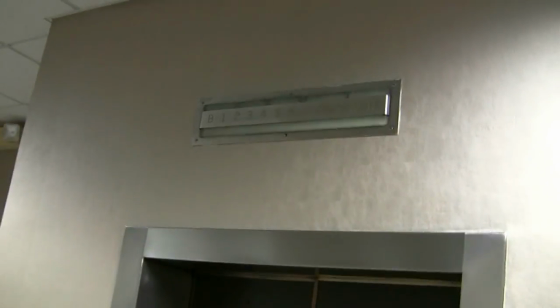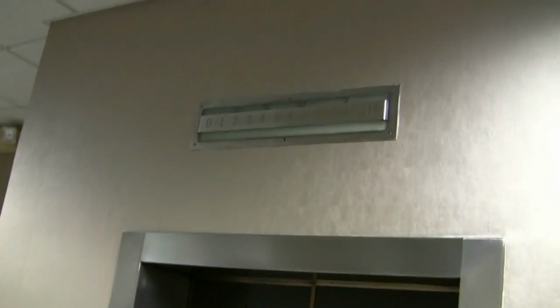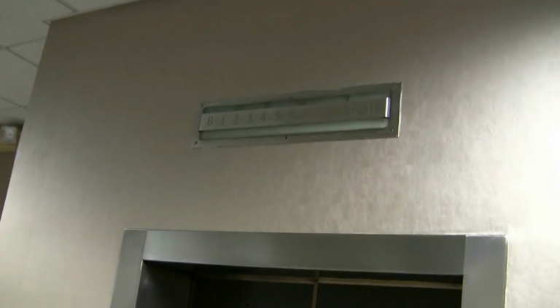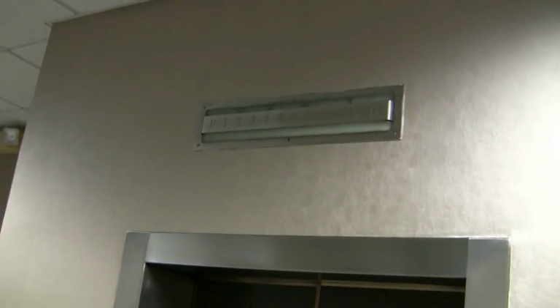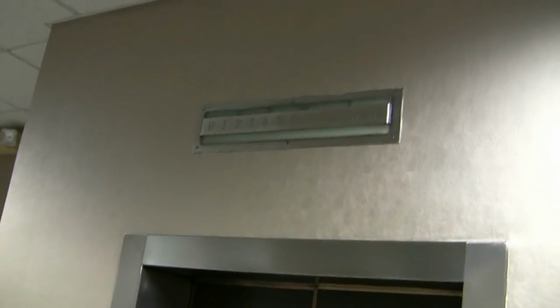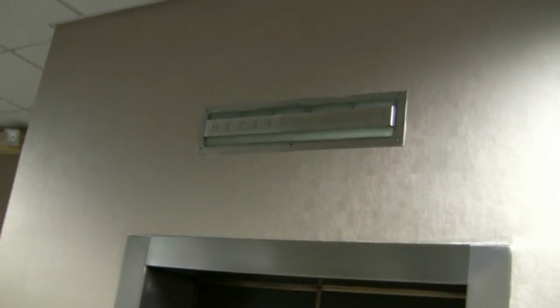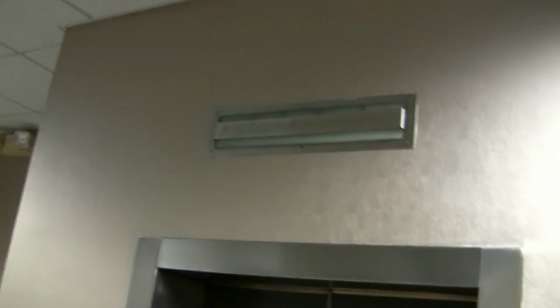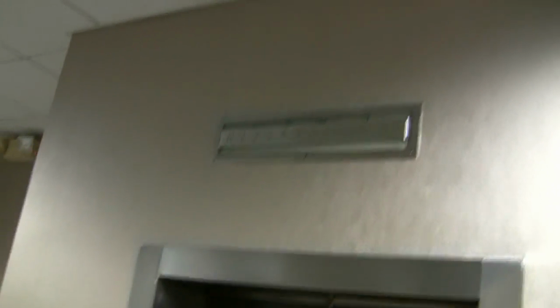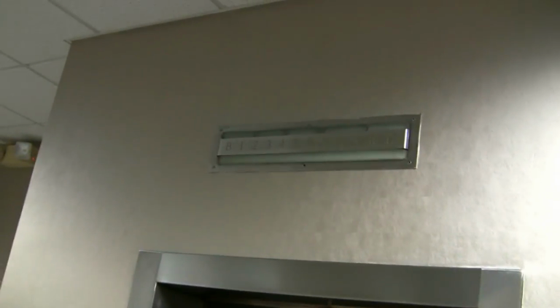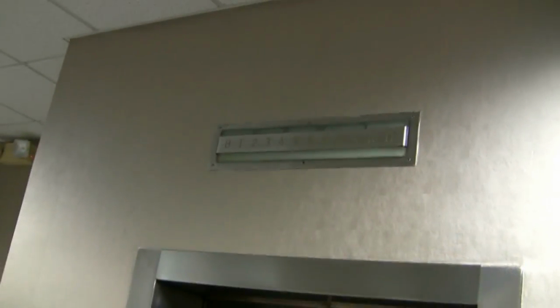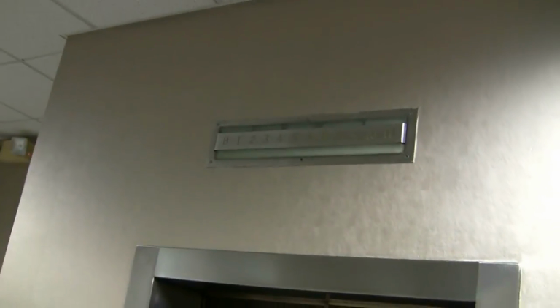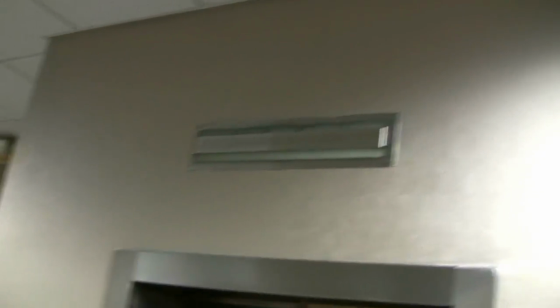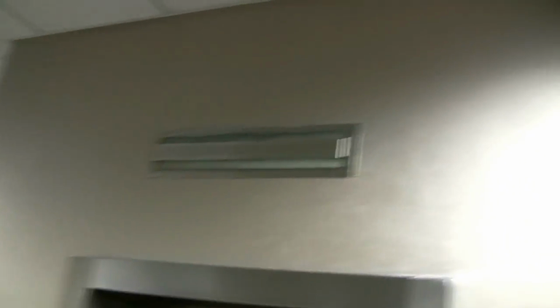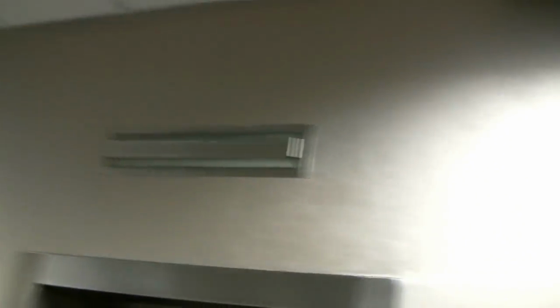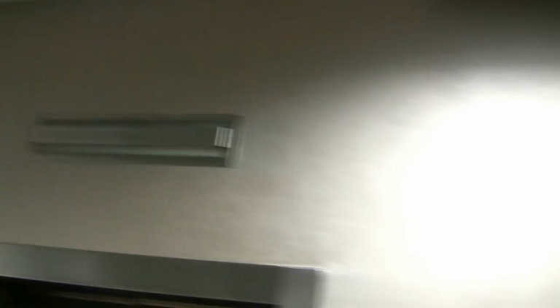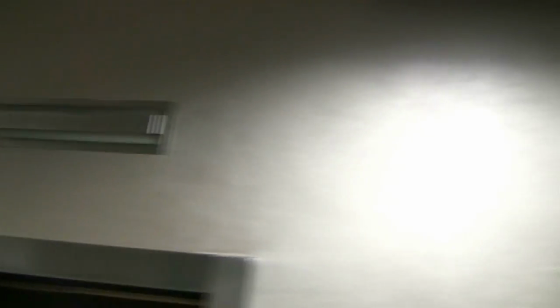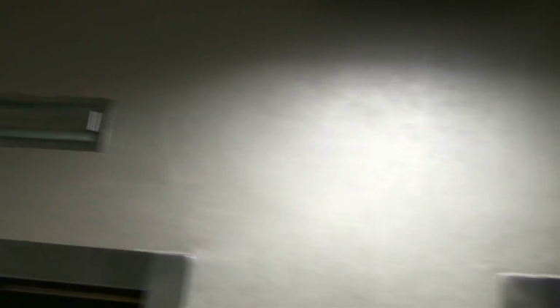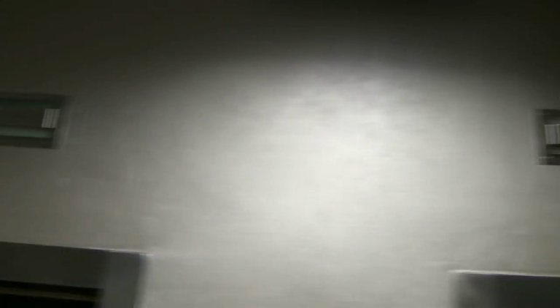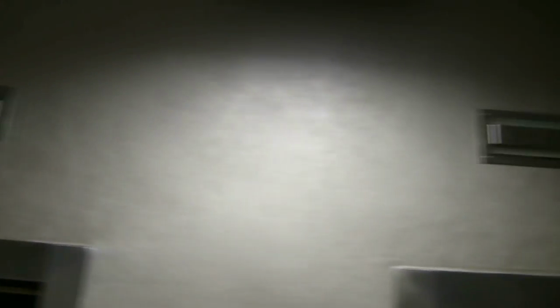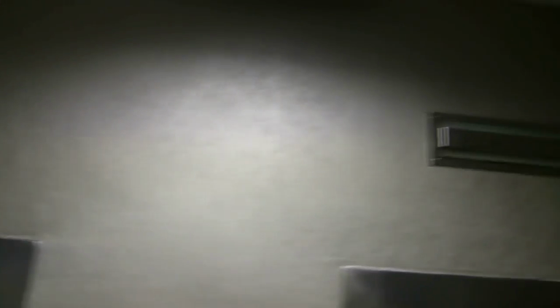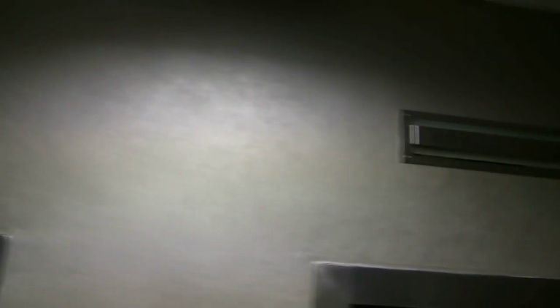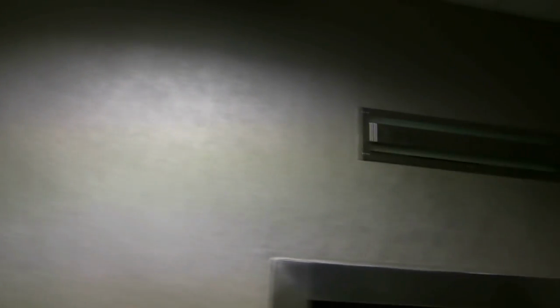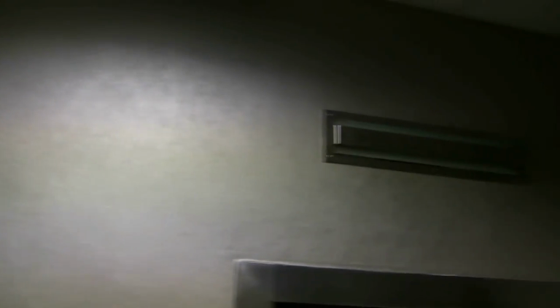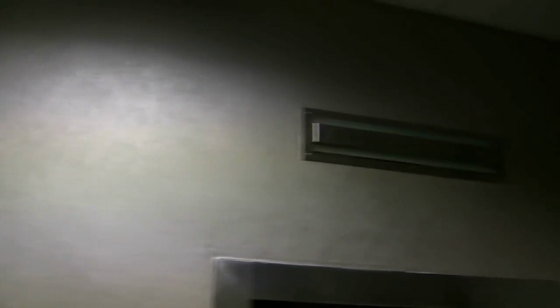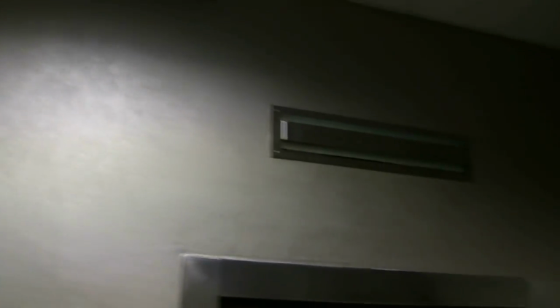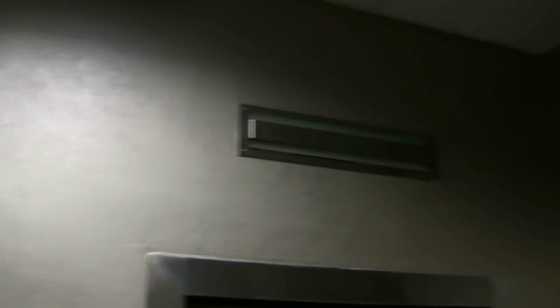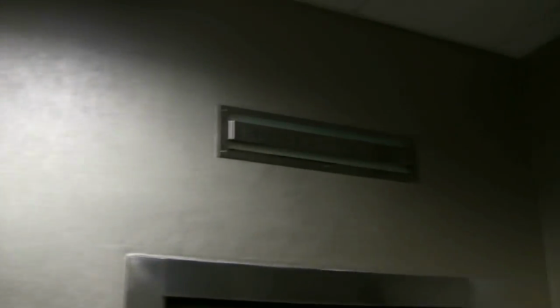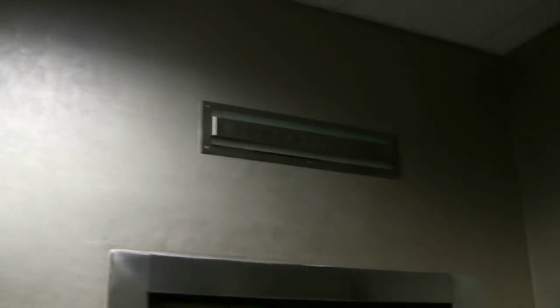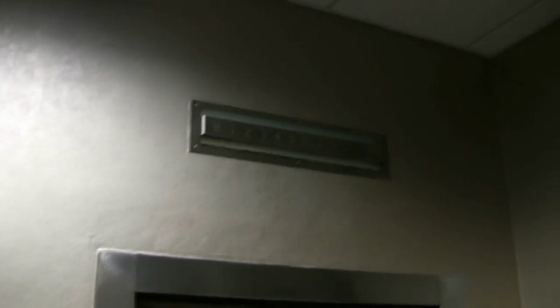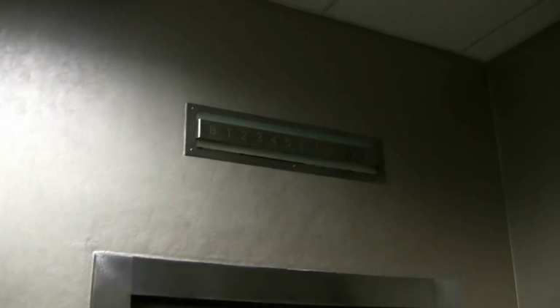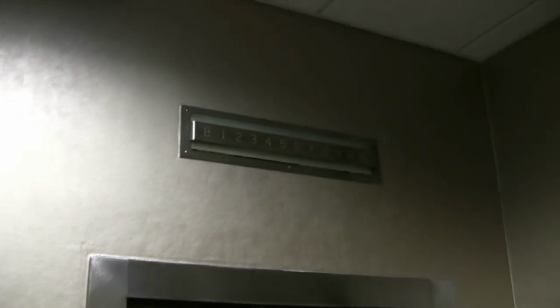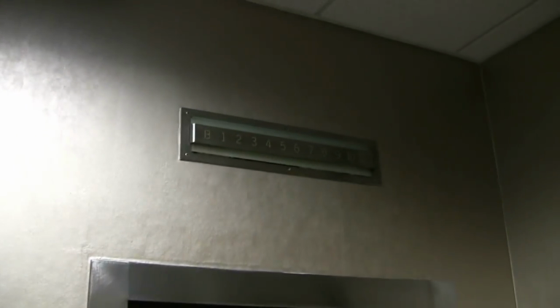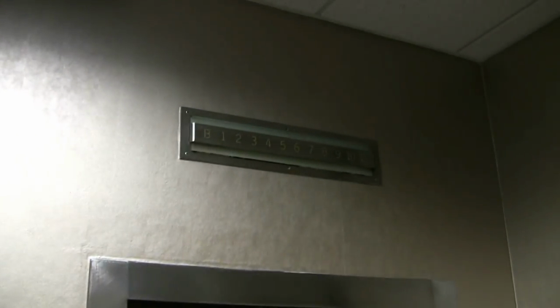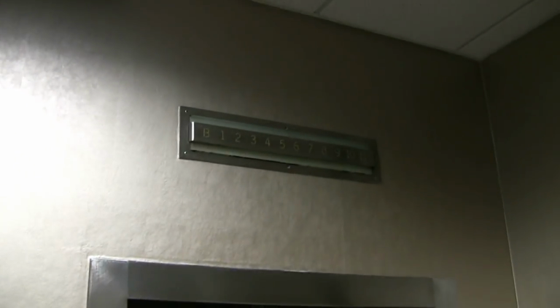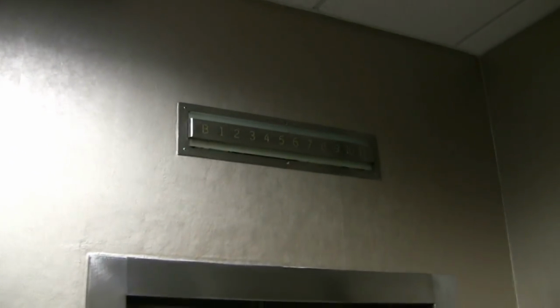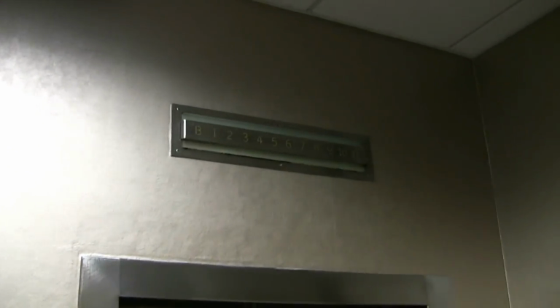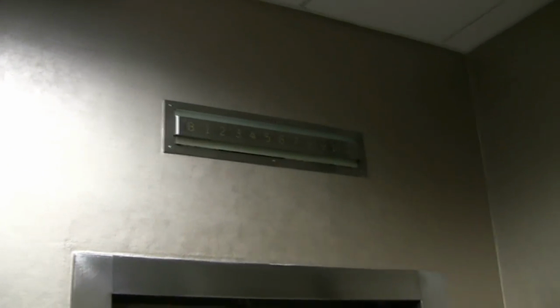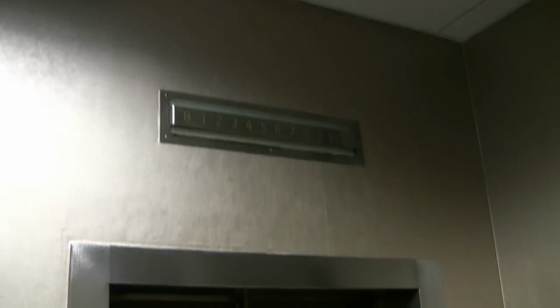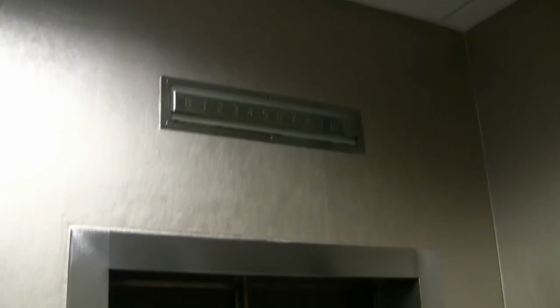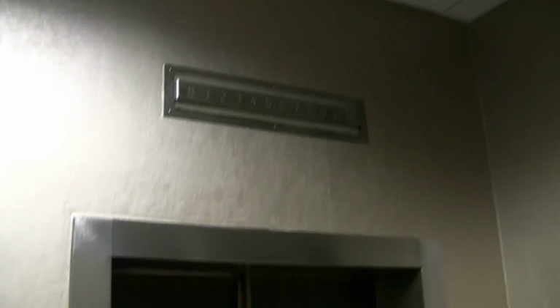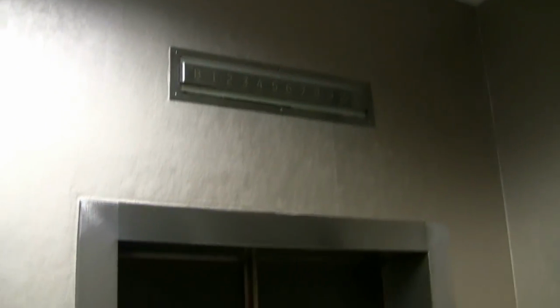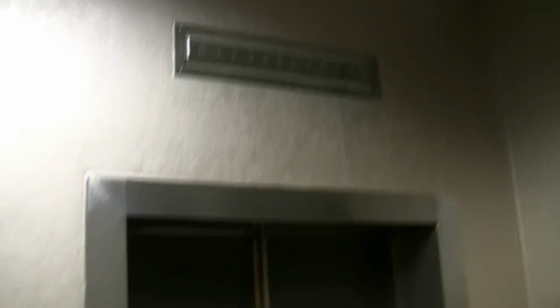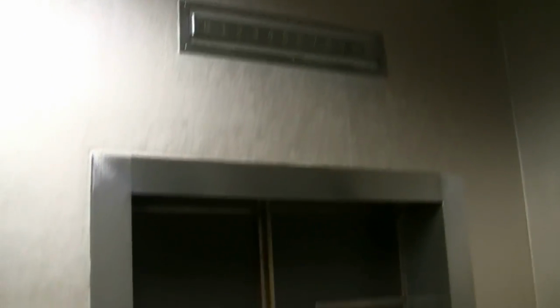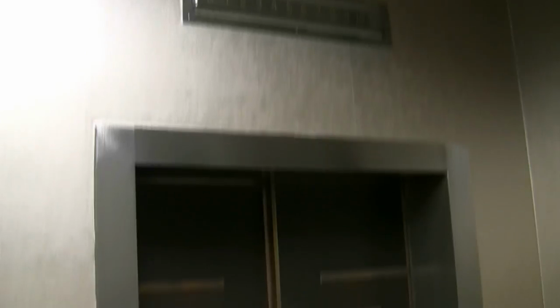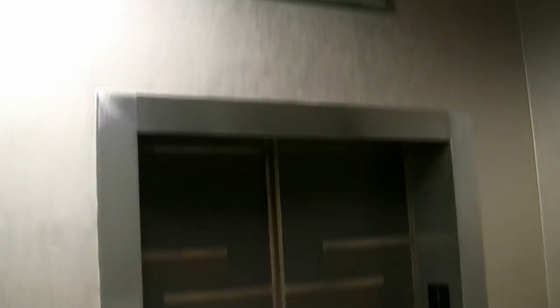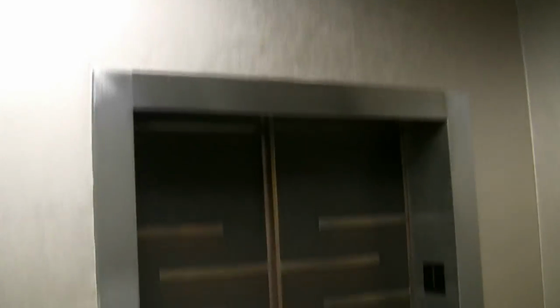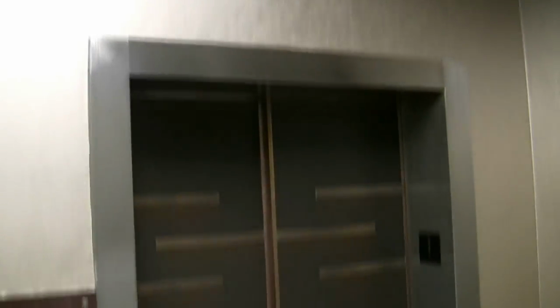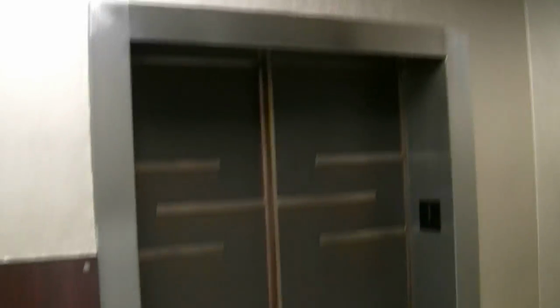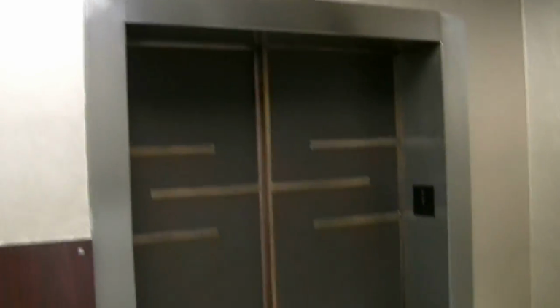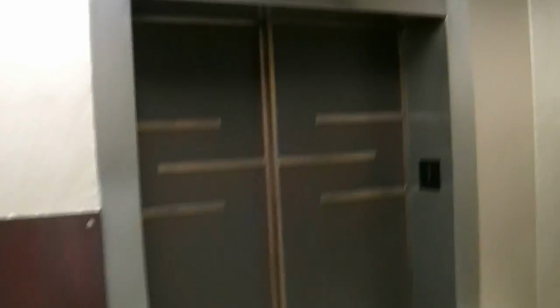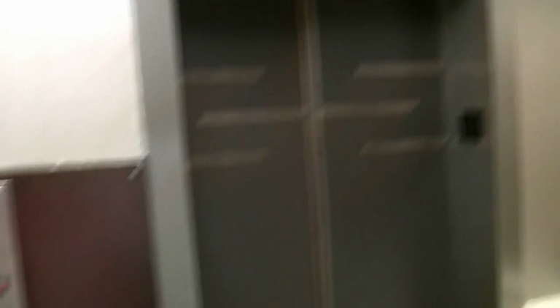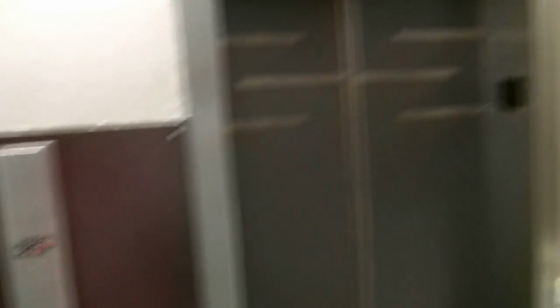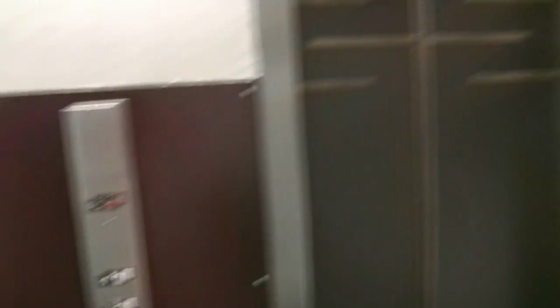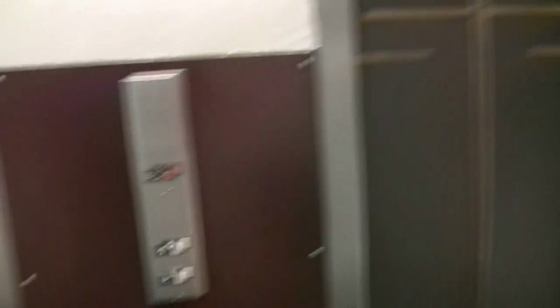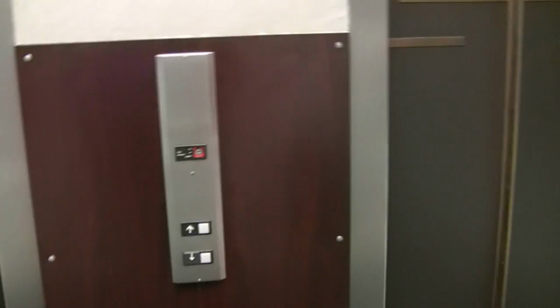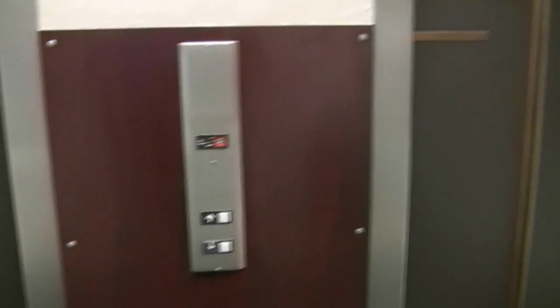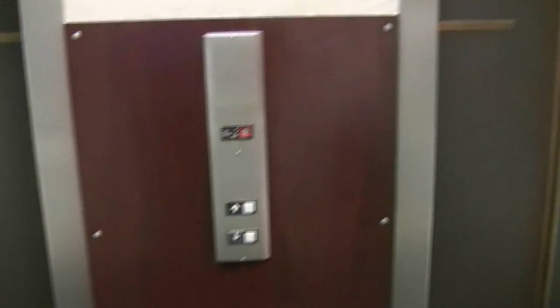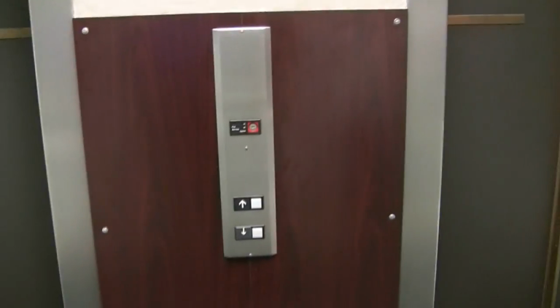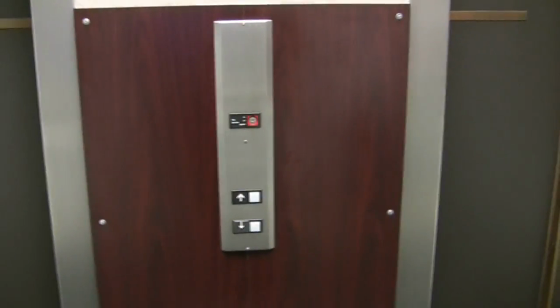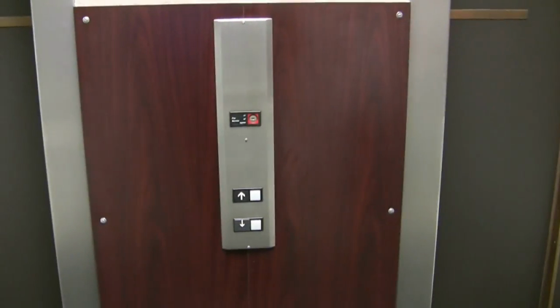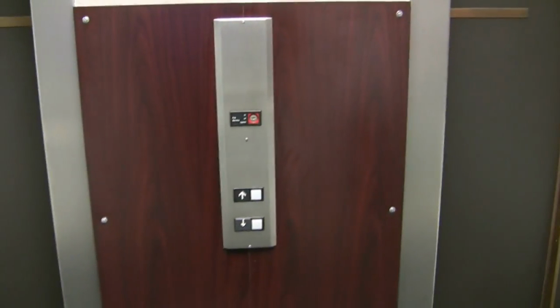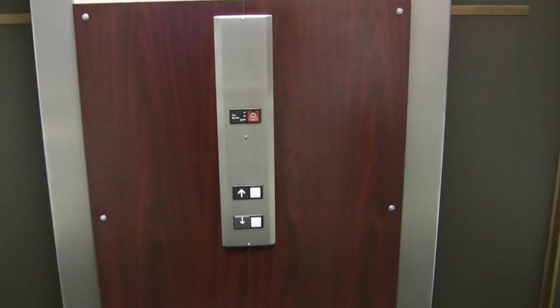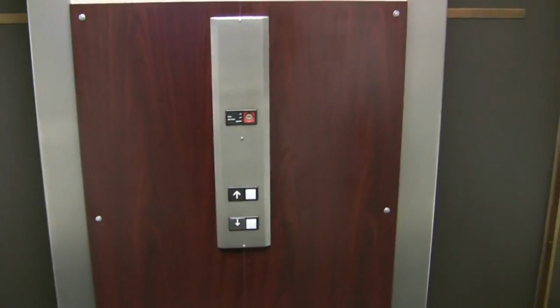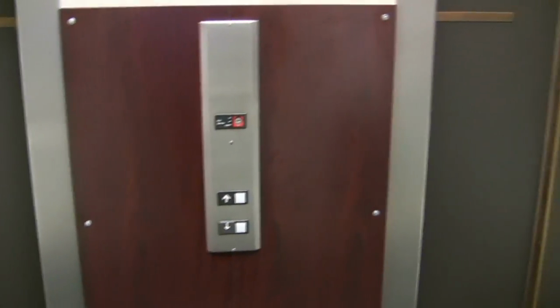But first, let's look at the indicators. They're original — they're original Otis. Modernized by Otis.